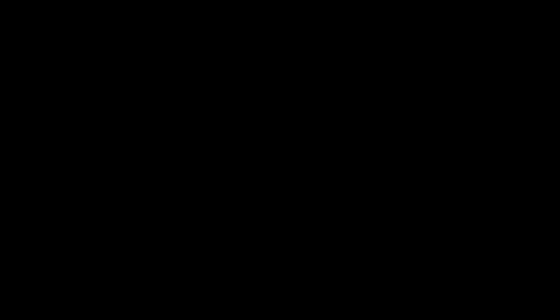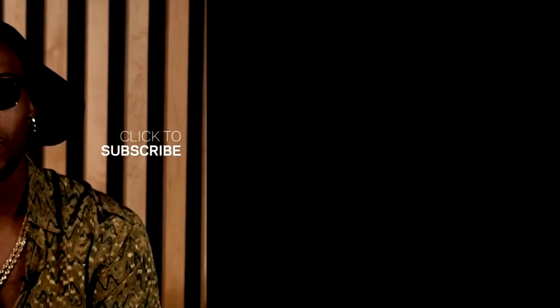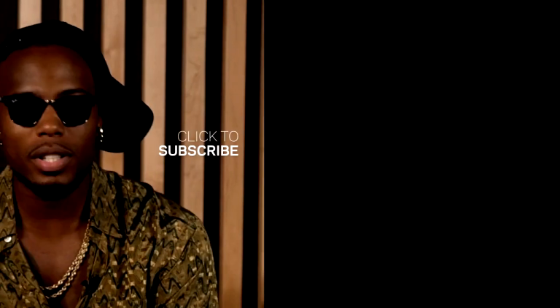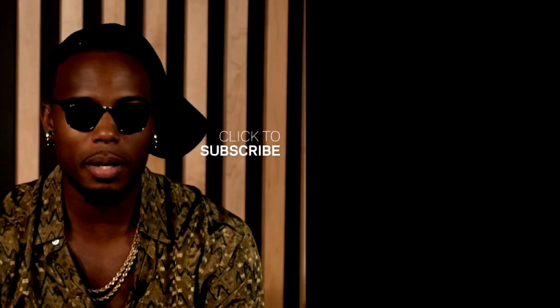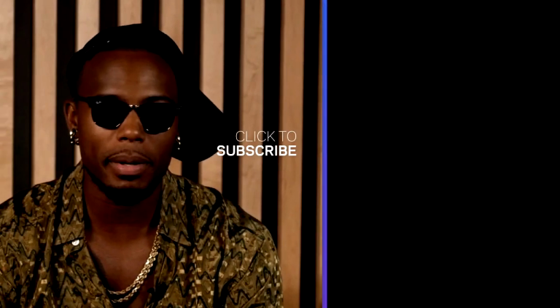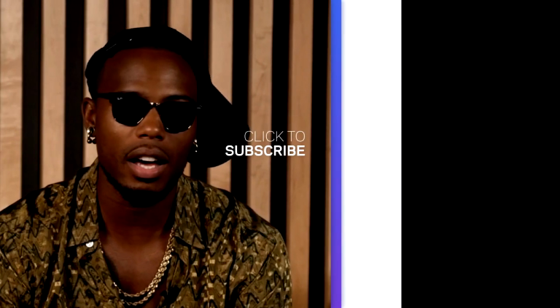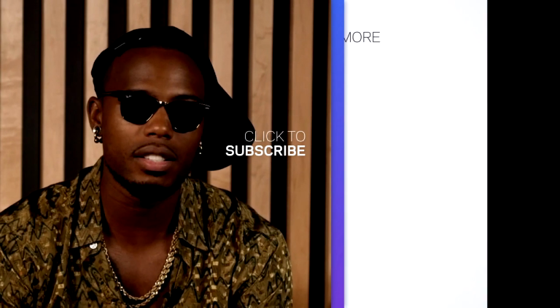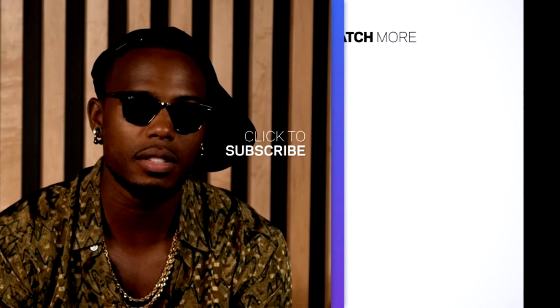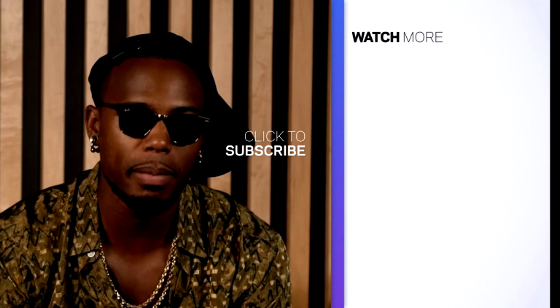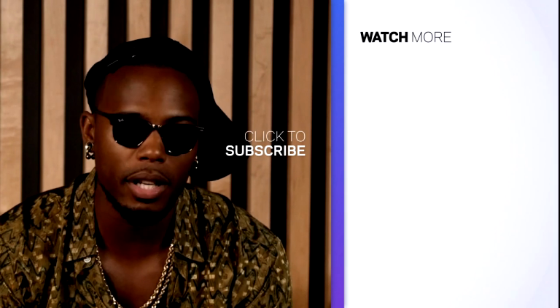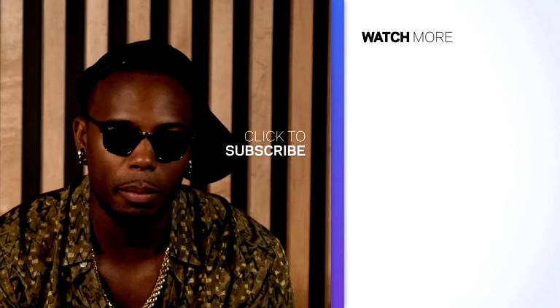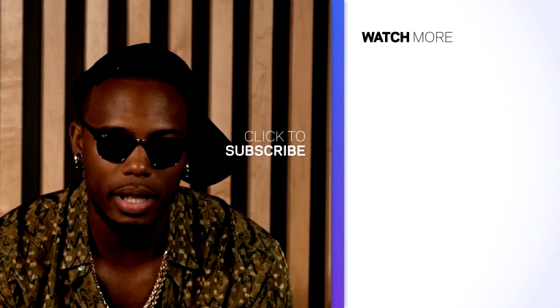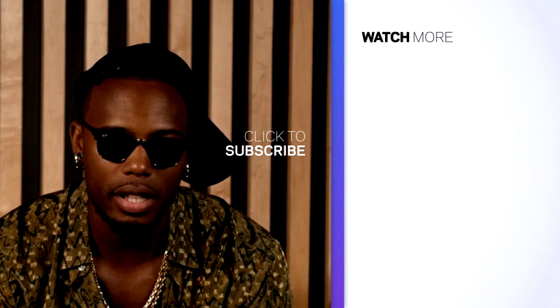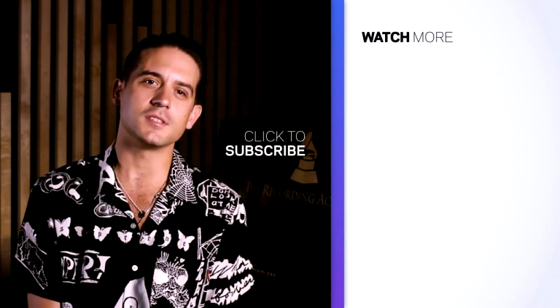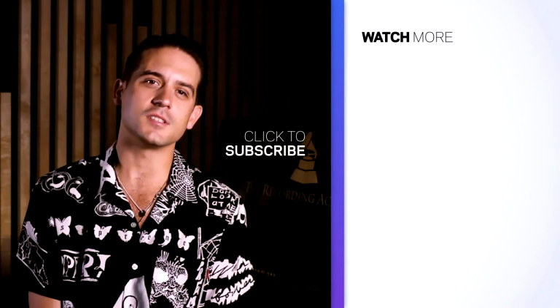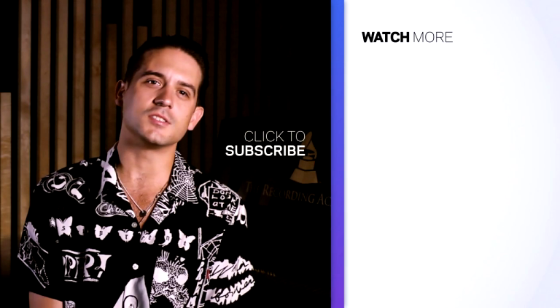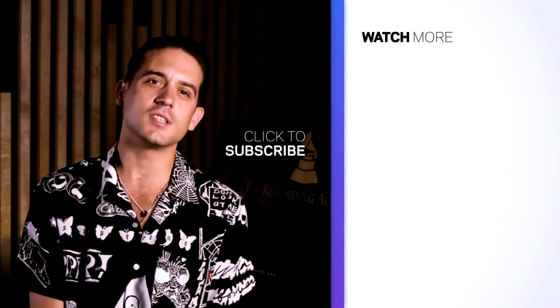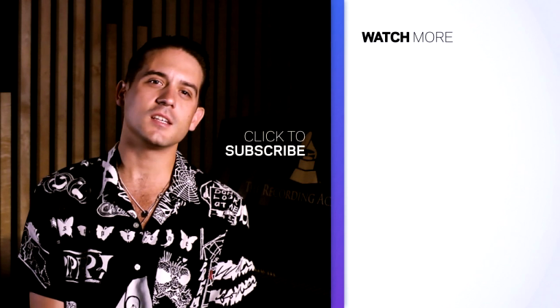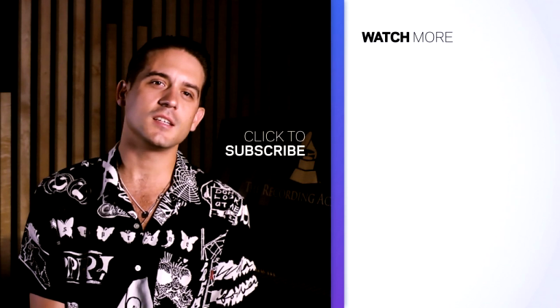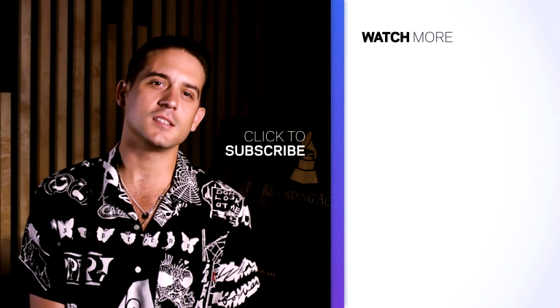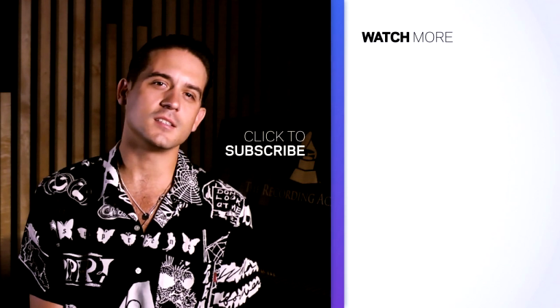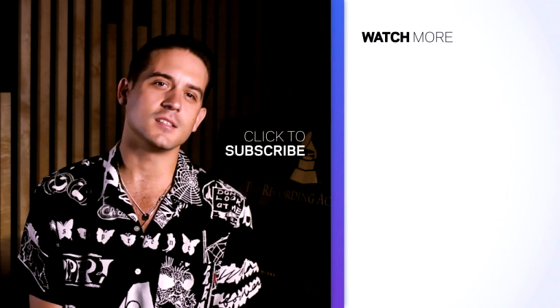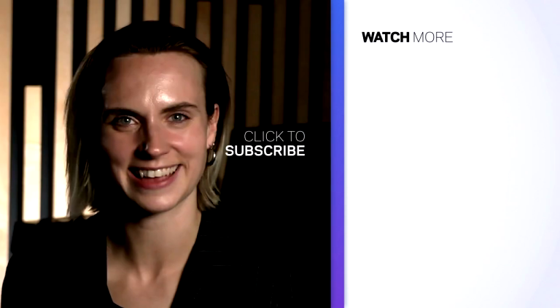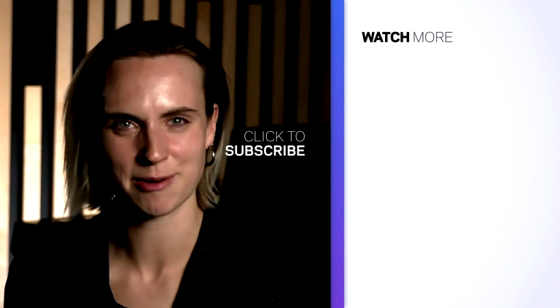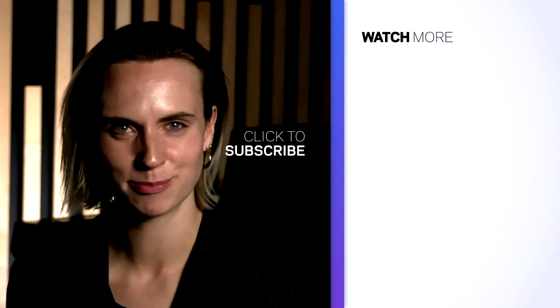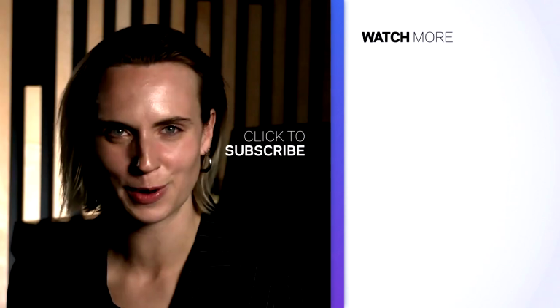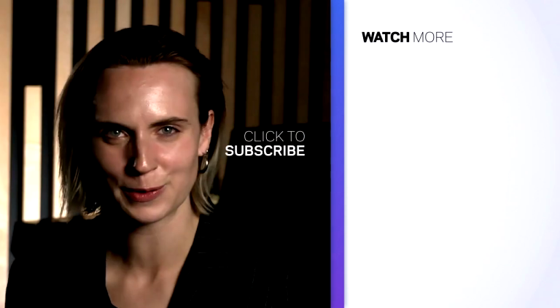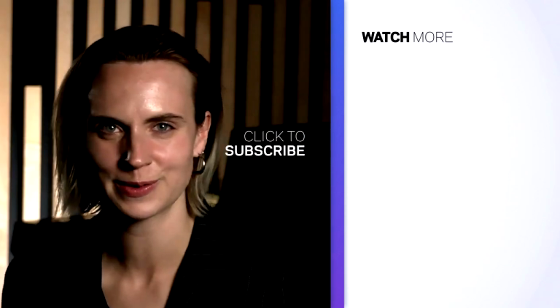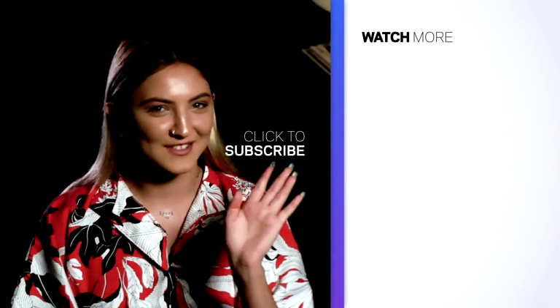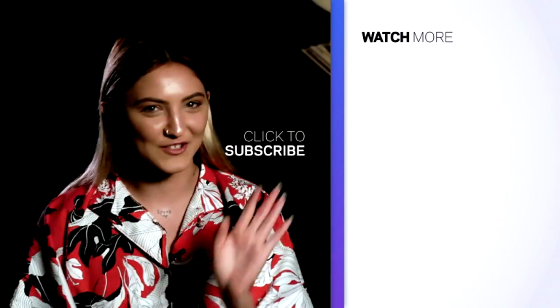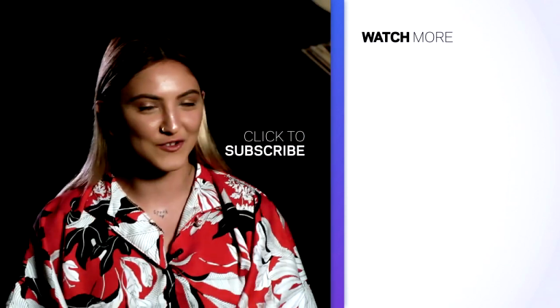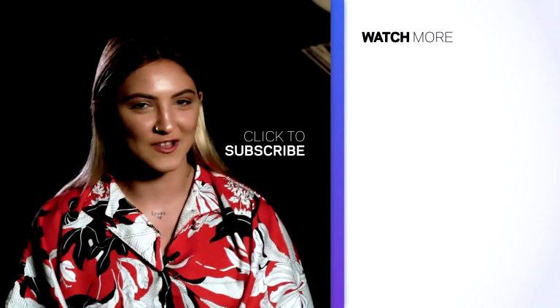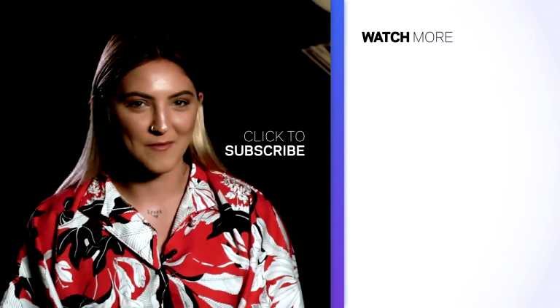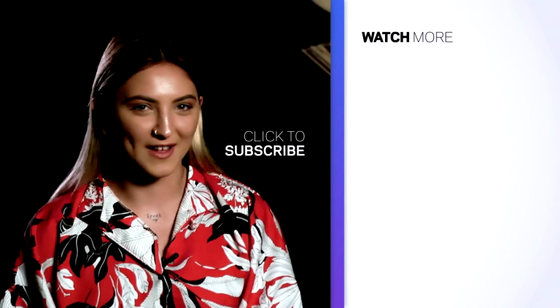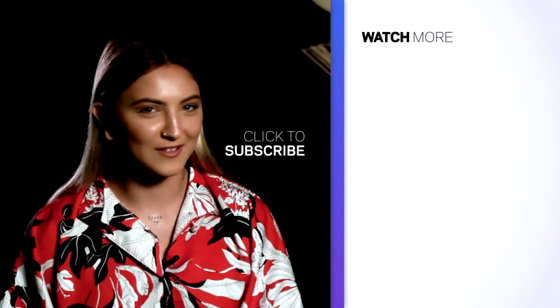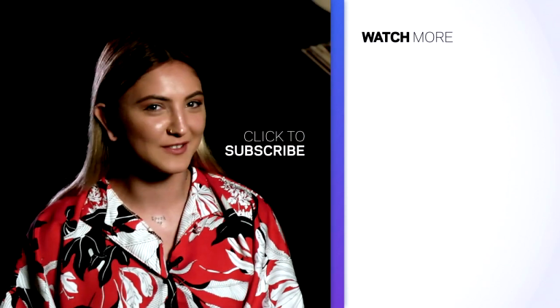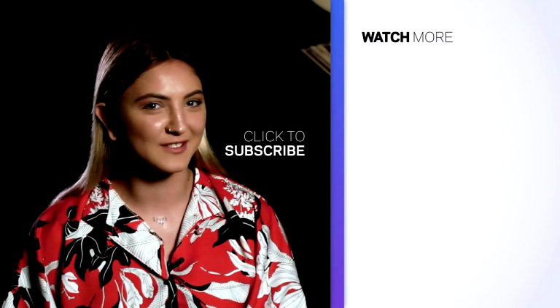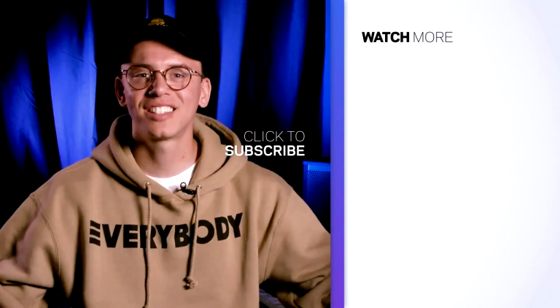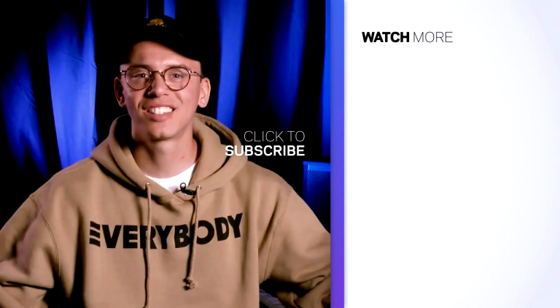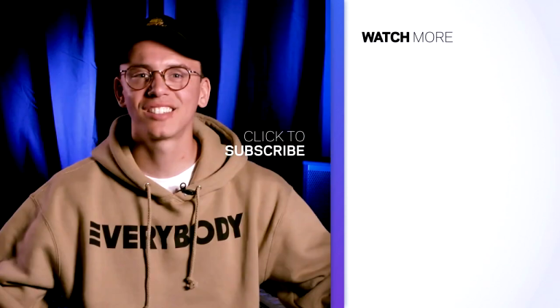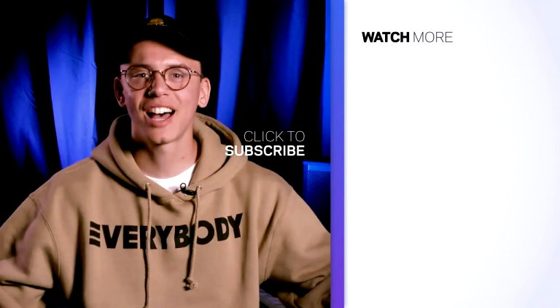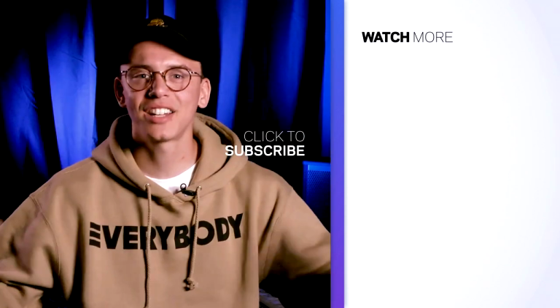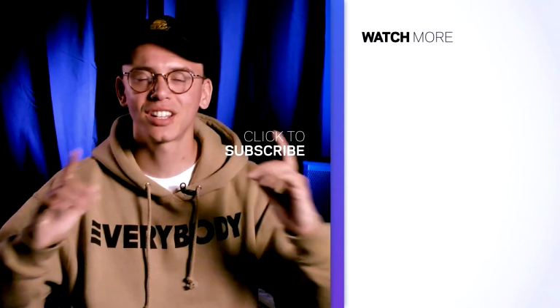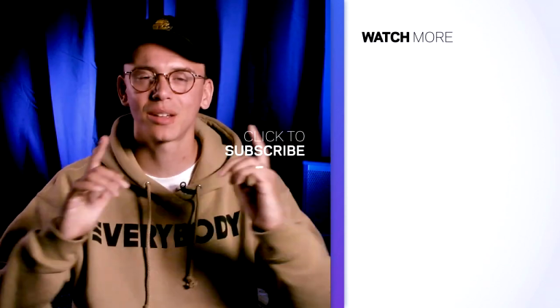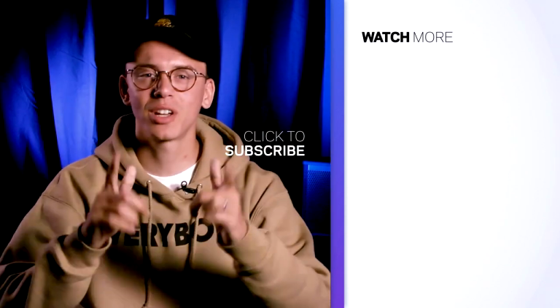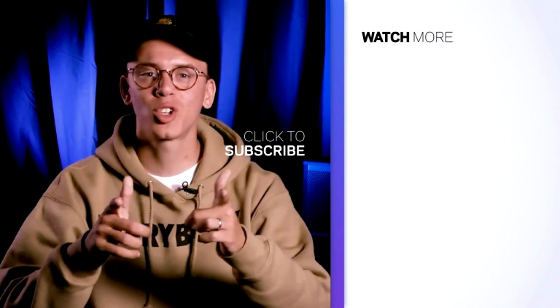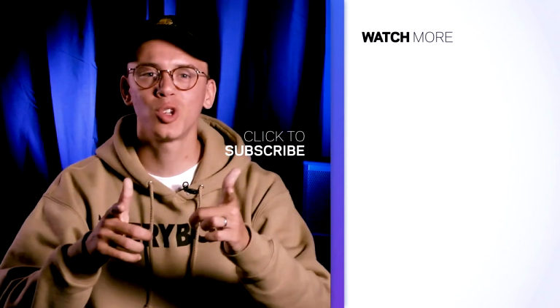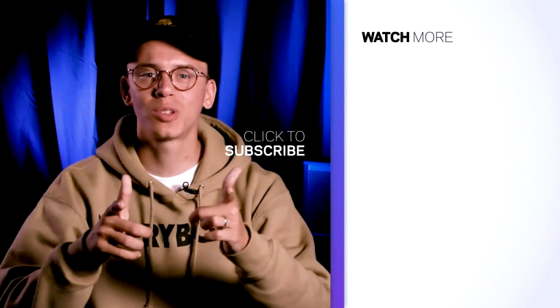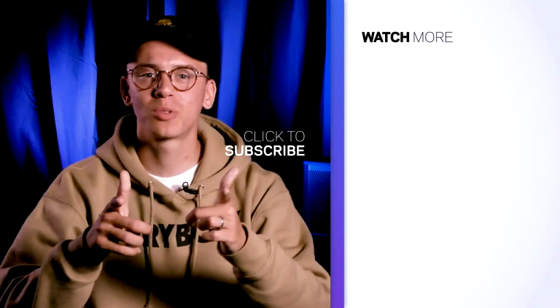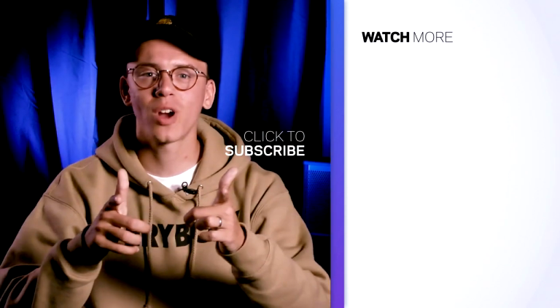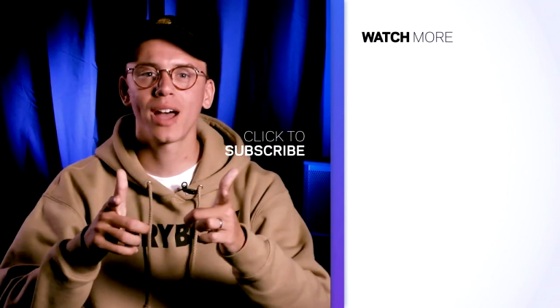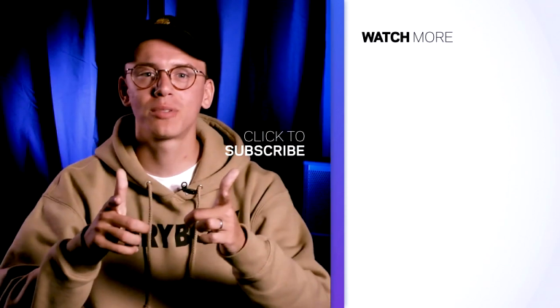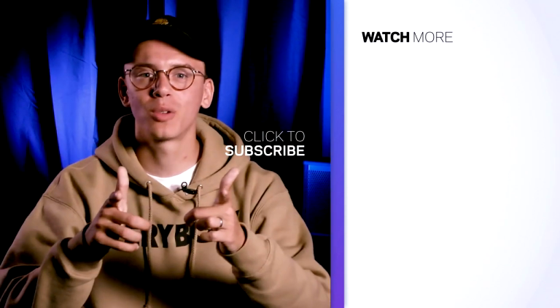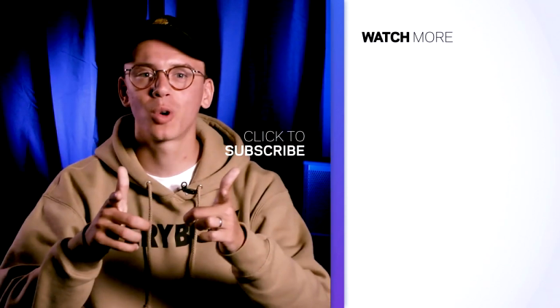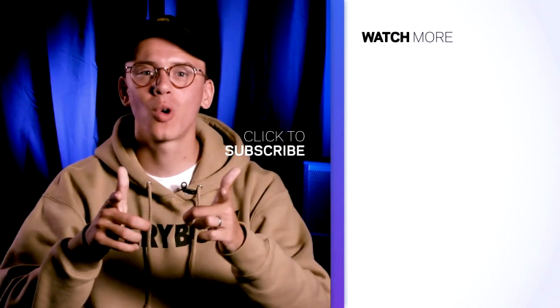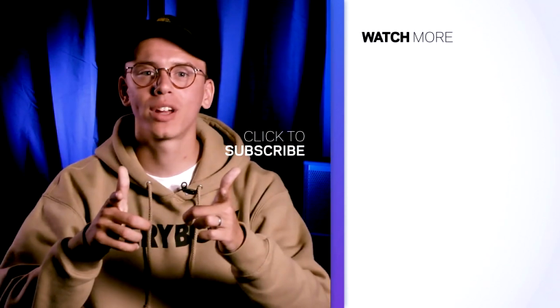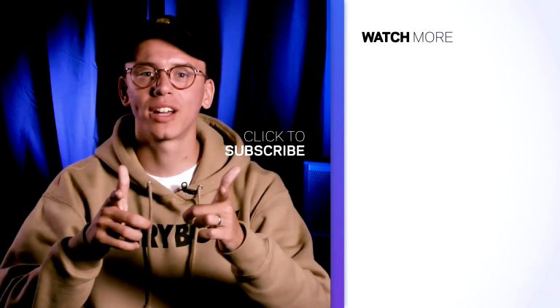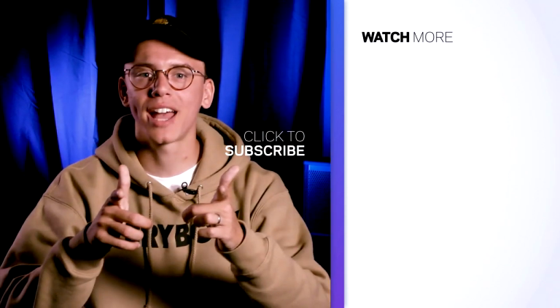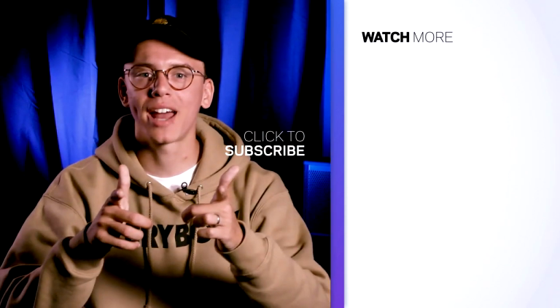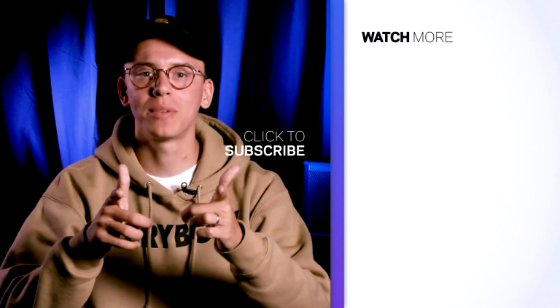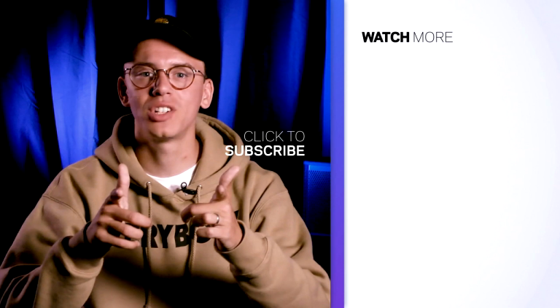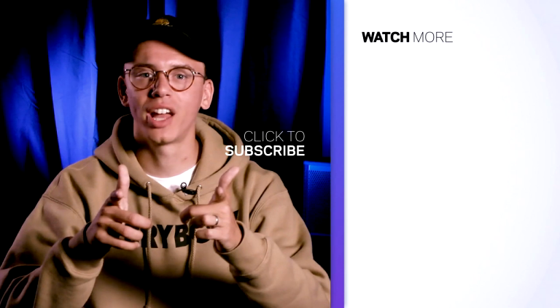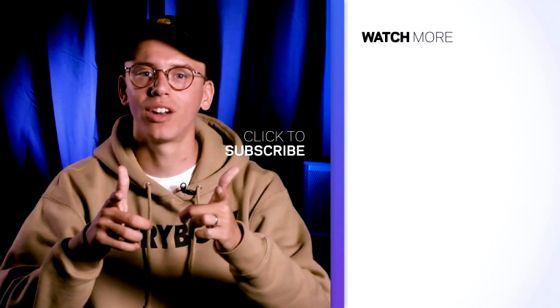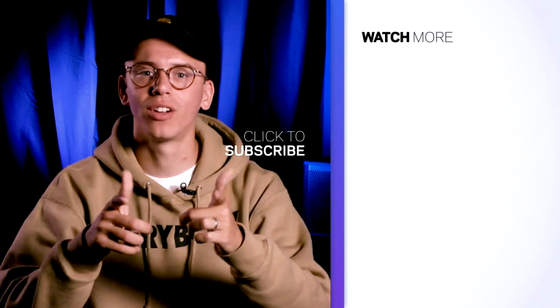What's up, y'all? This is B.O.B. This is G-Eazy. I'm Mo. This is Julia Michaels. This is Logic. Make sure you subscribe to the Recording Academy channel.